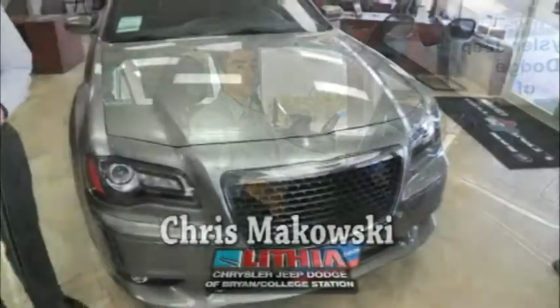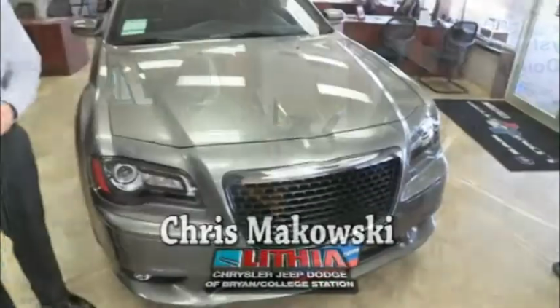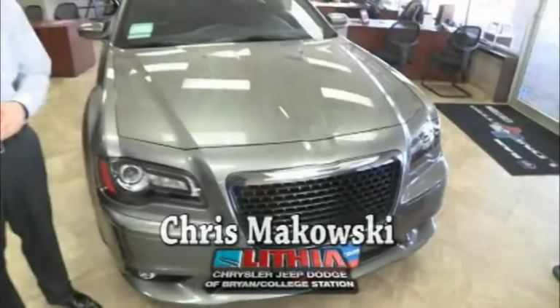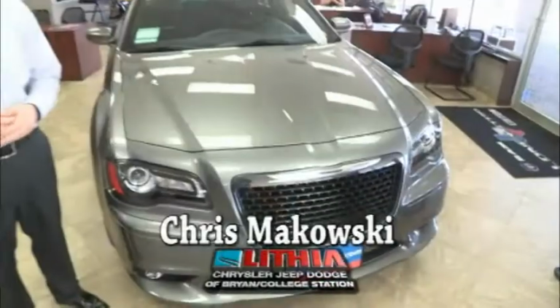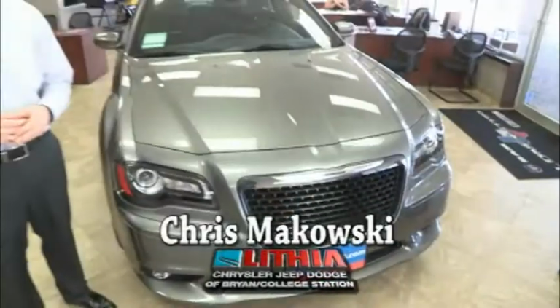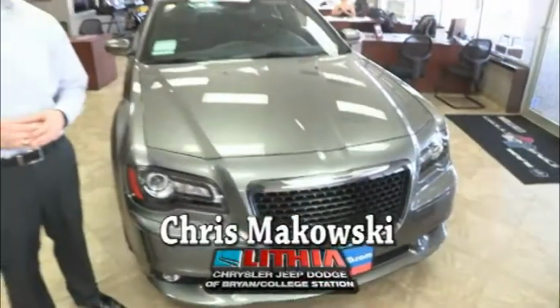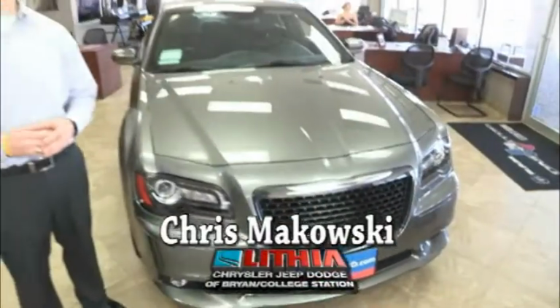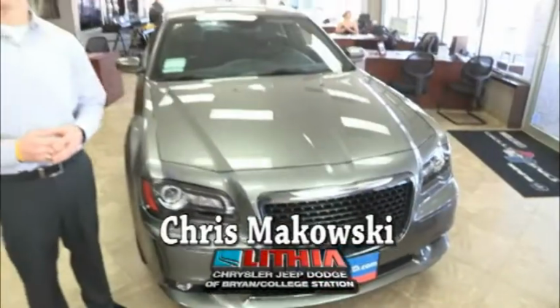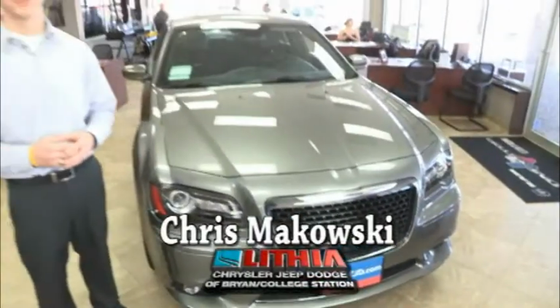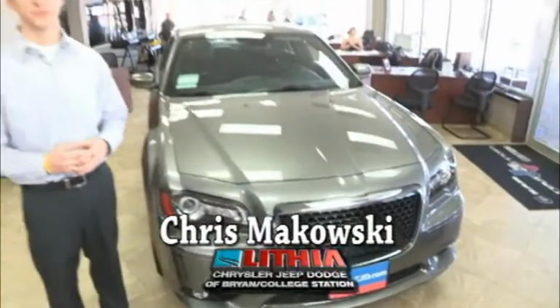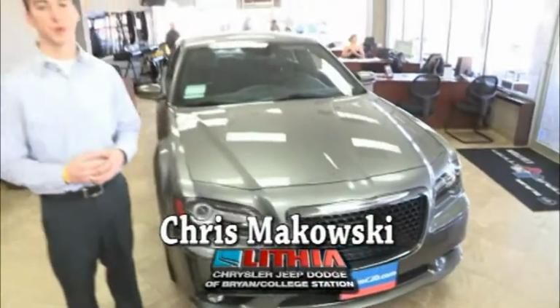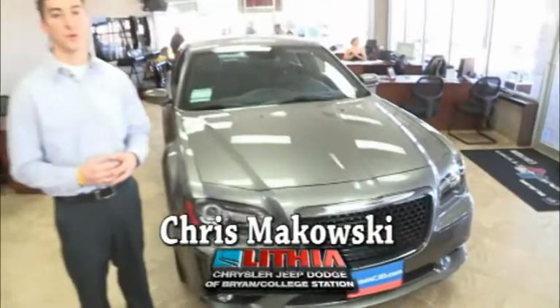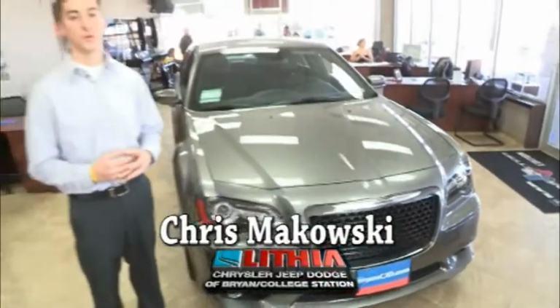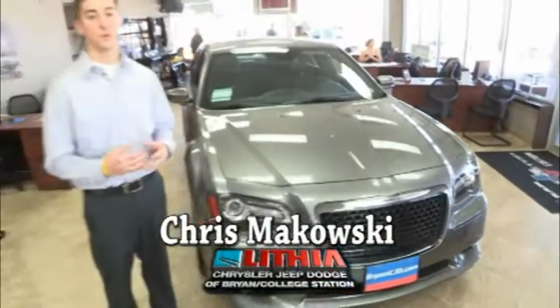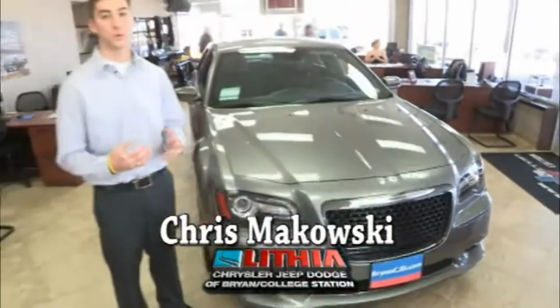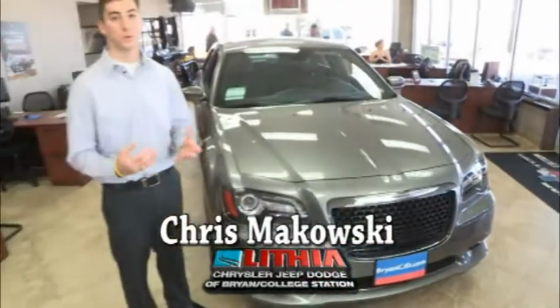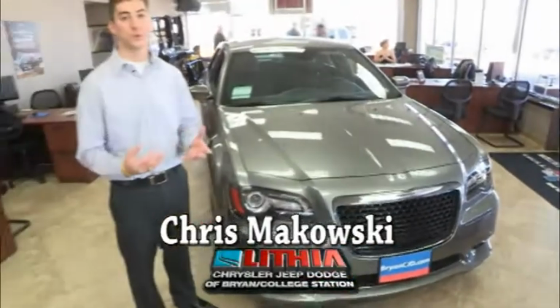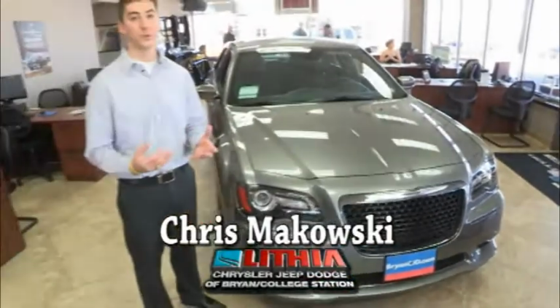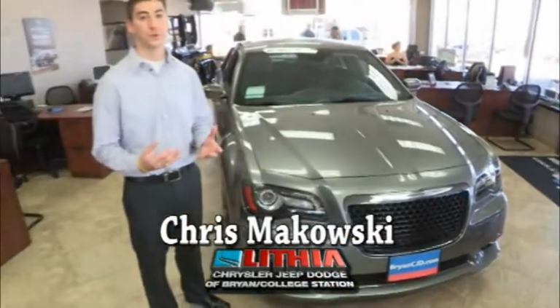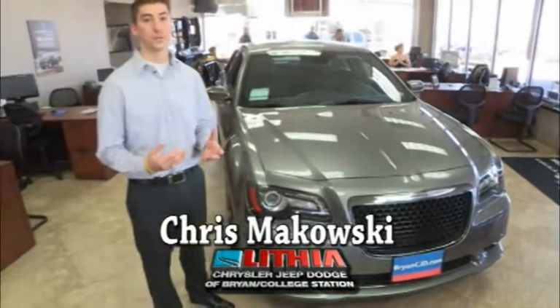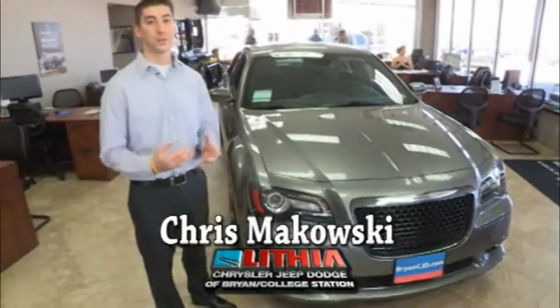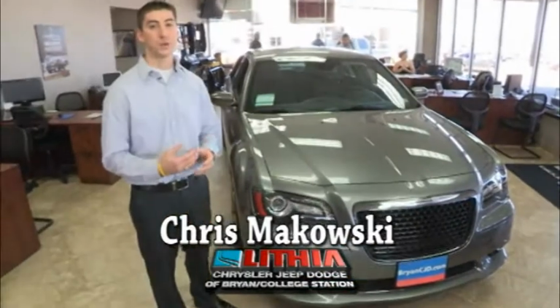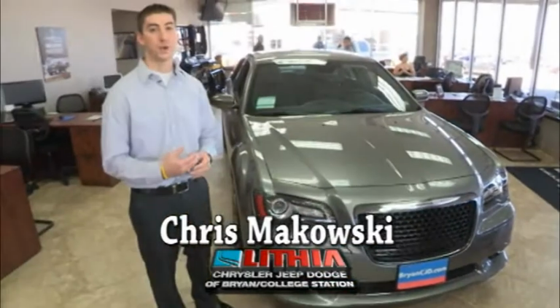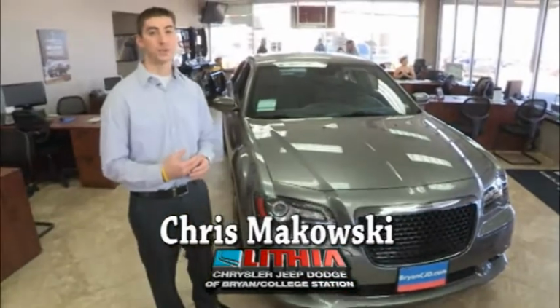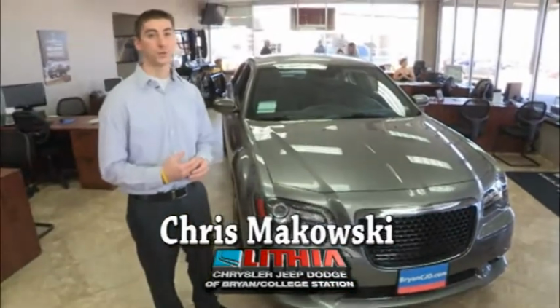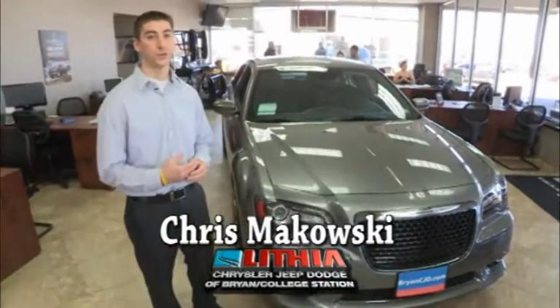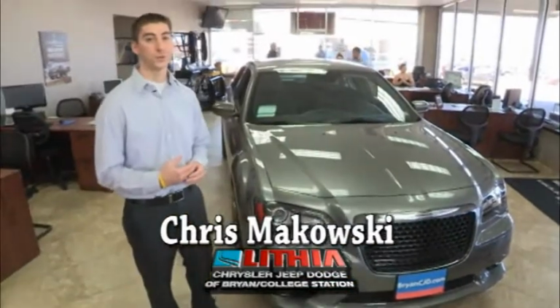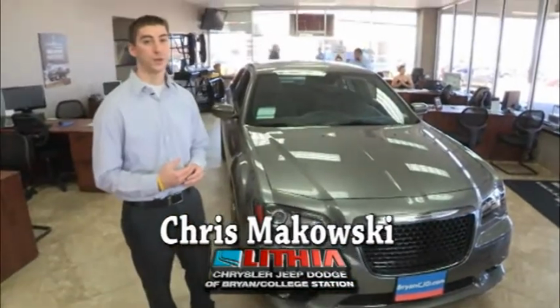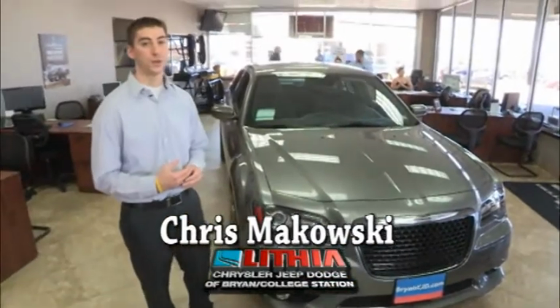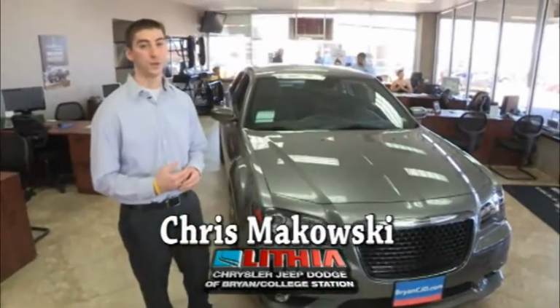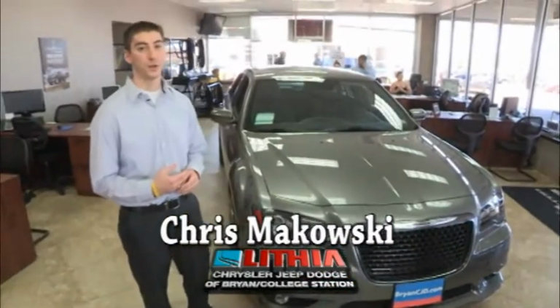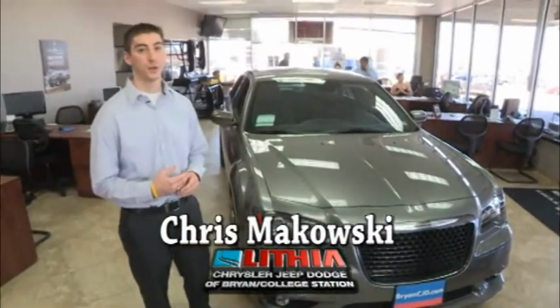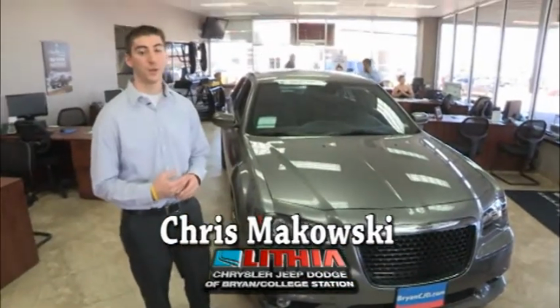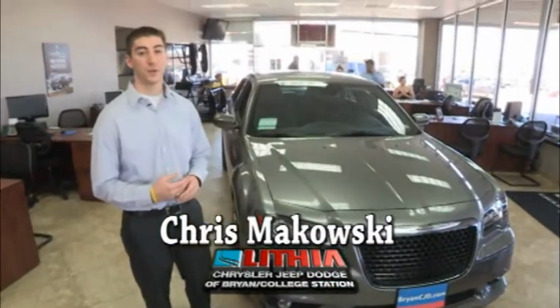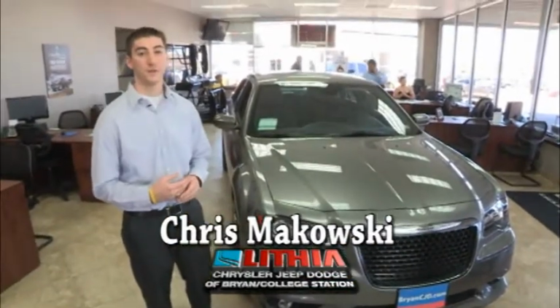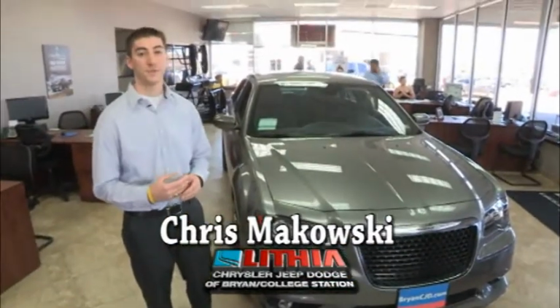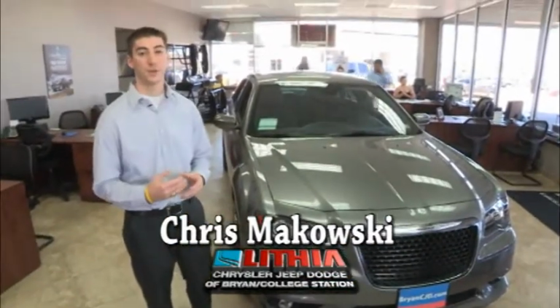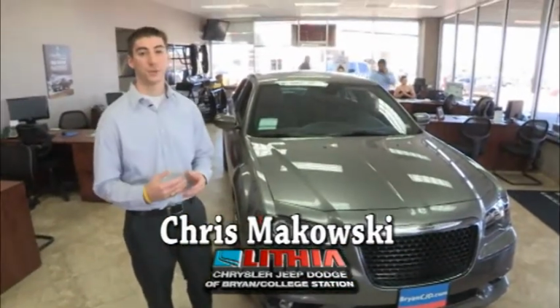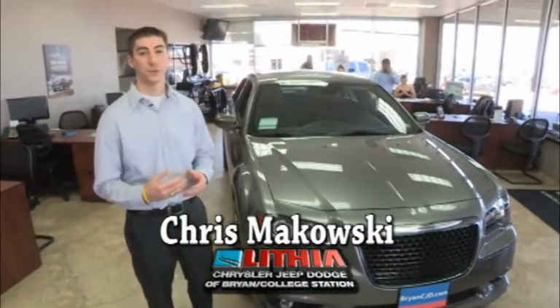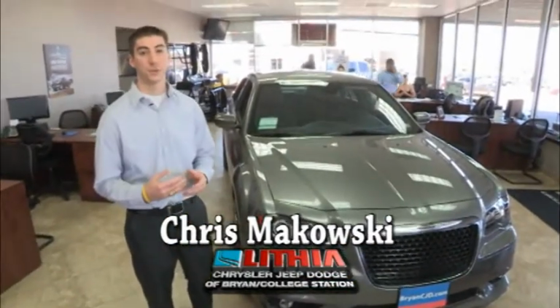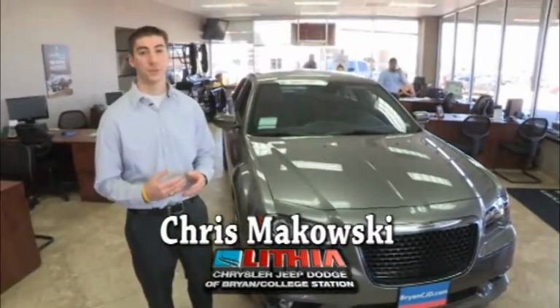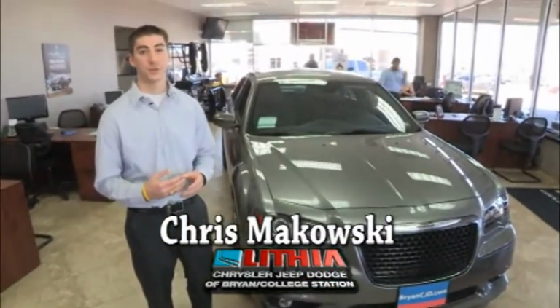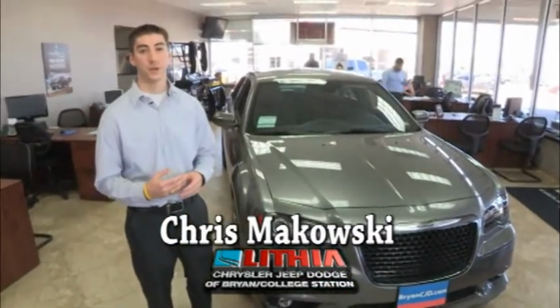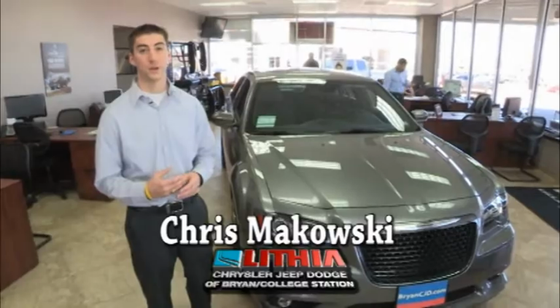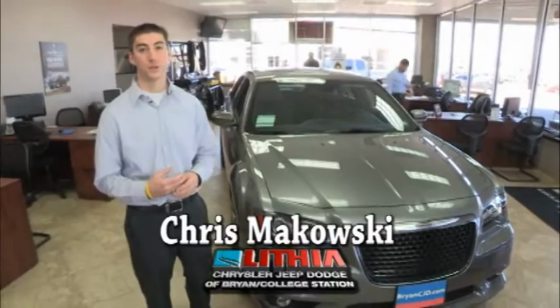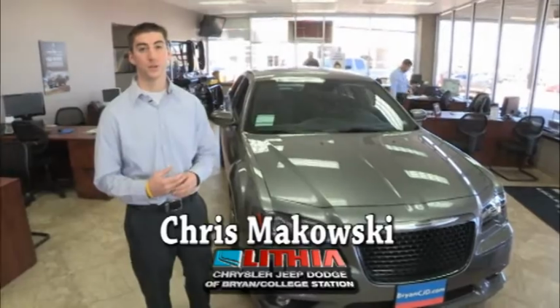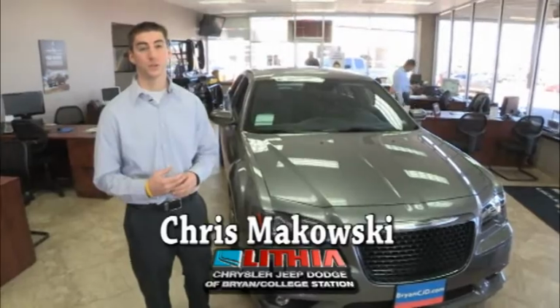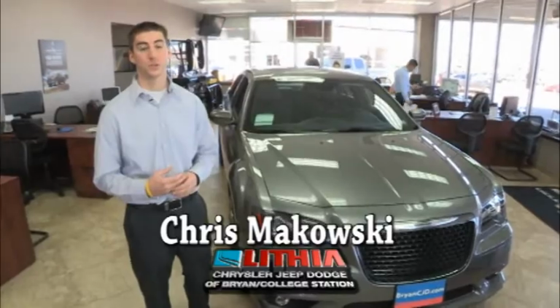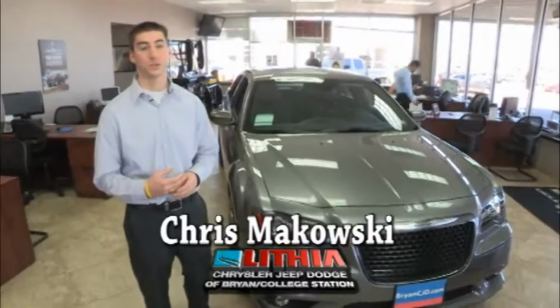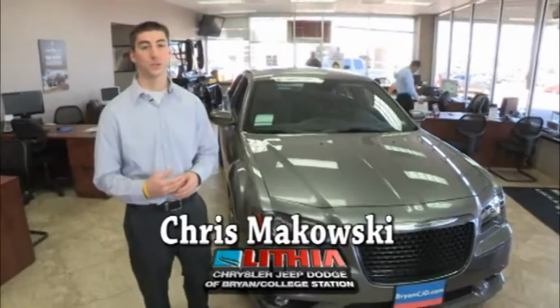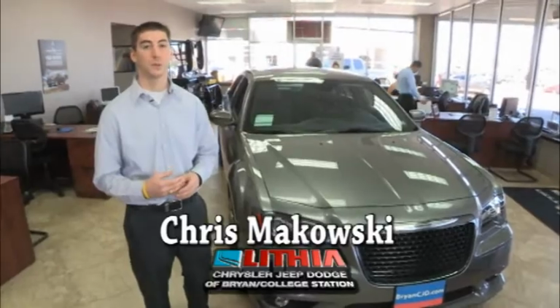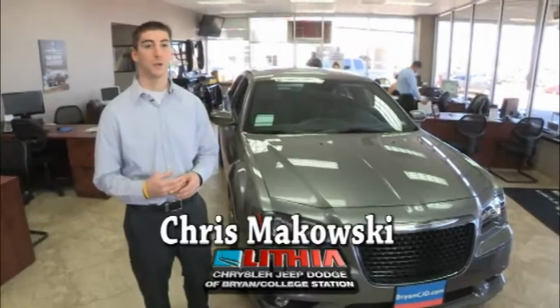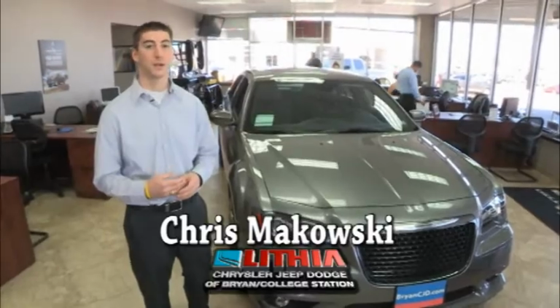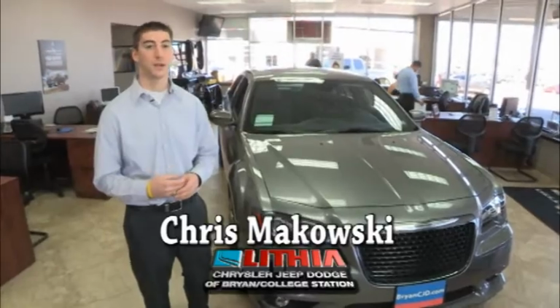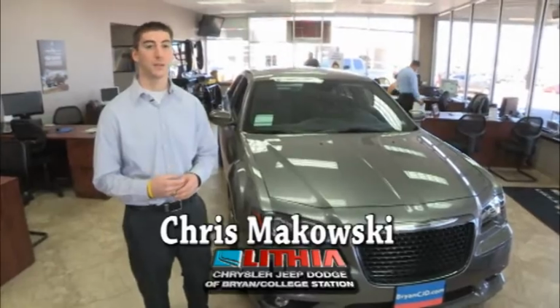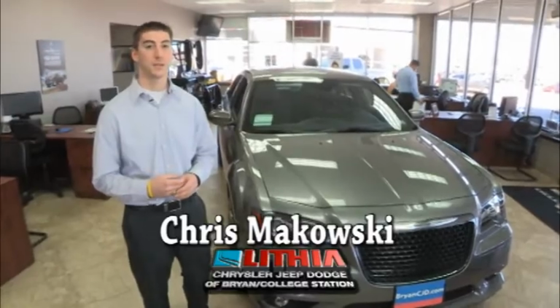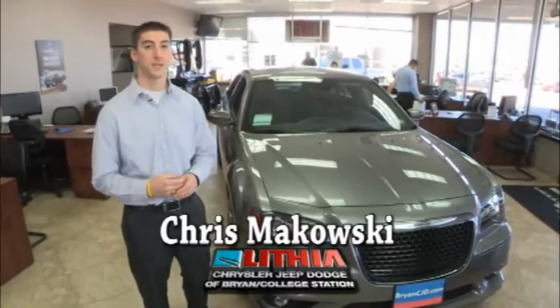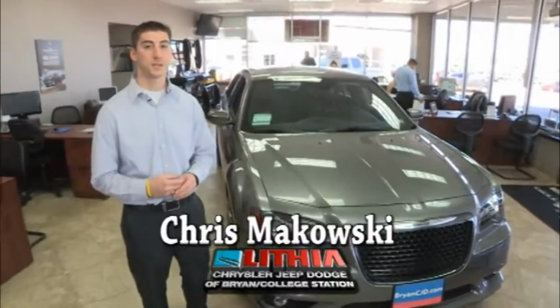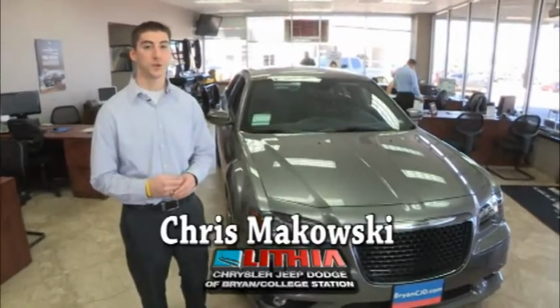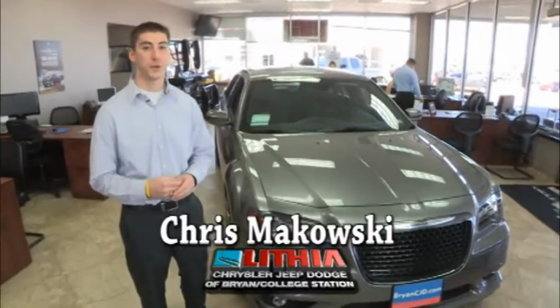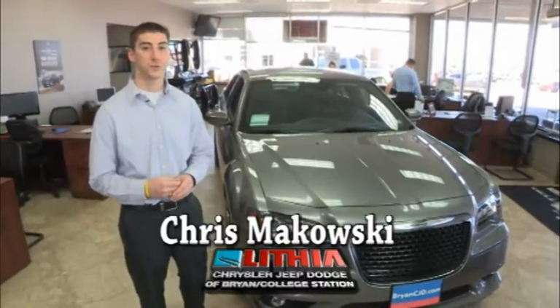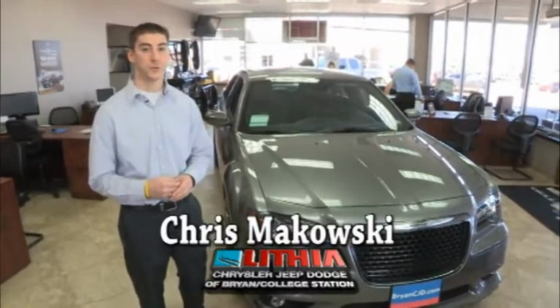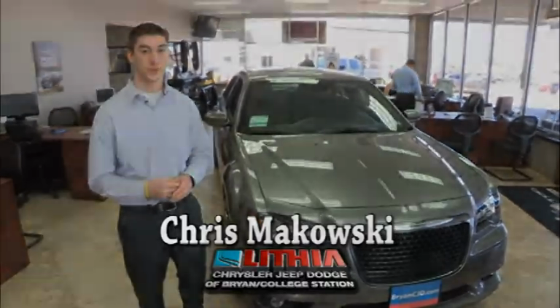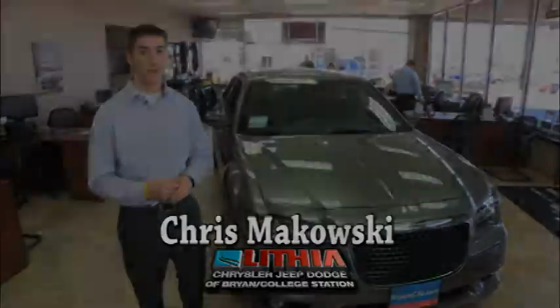There you have it — the all-new 2013 Chrysler 300. We have several in stock, so just come on down and test drive one today.